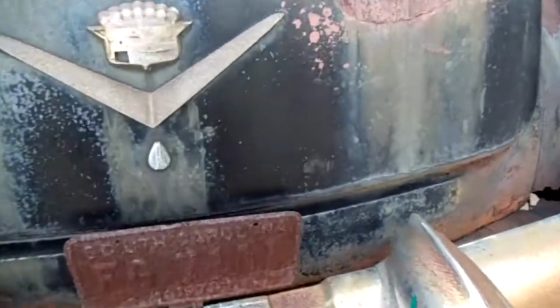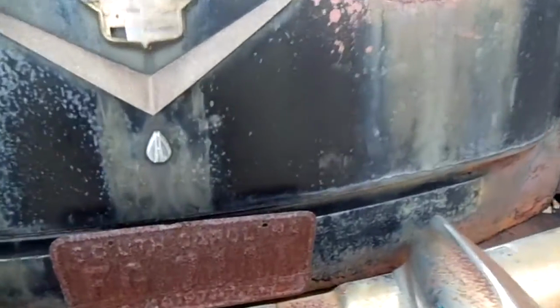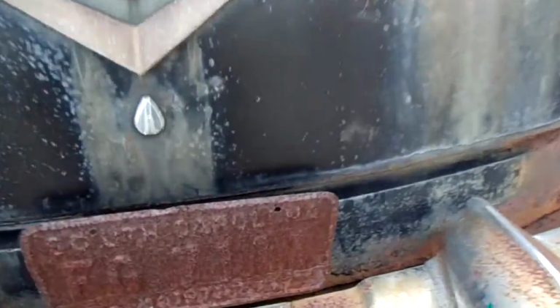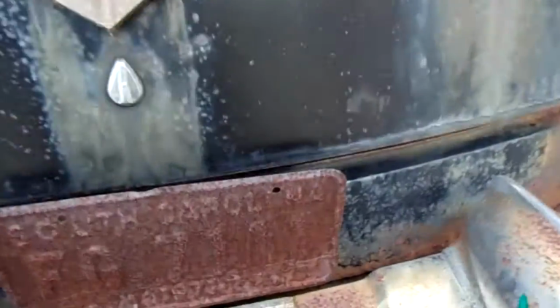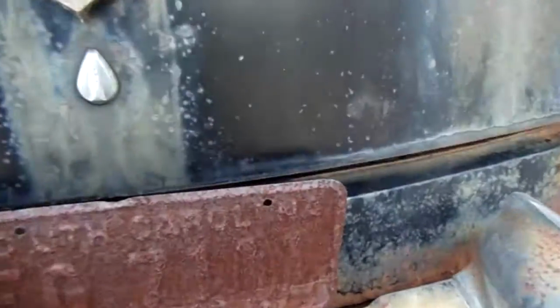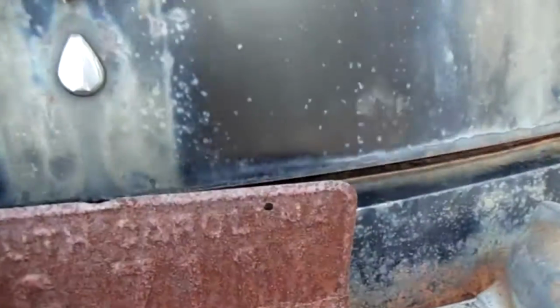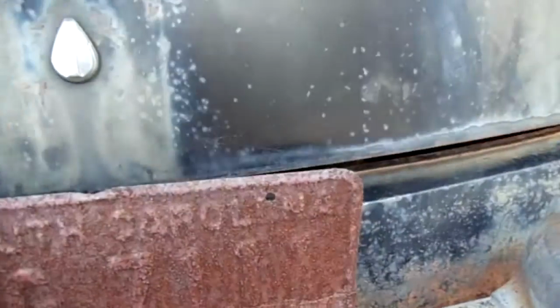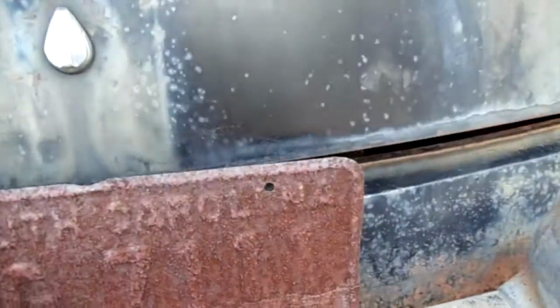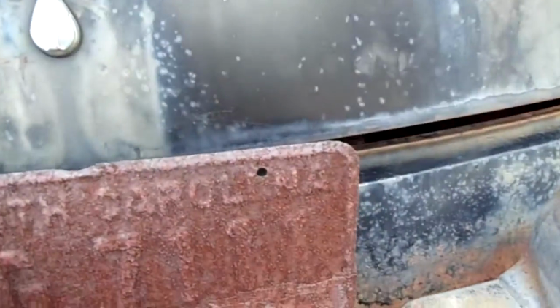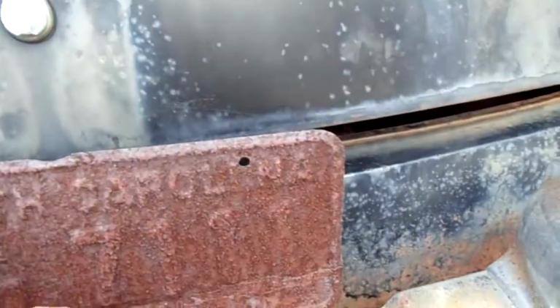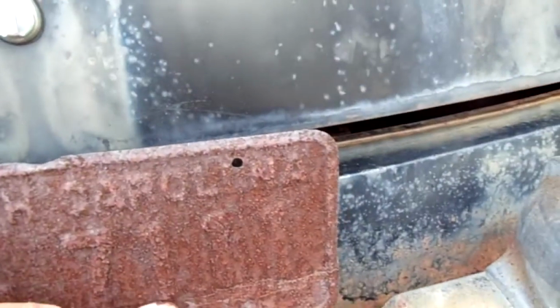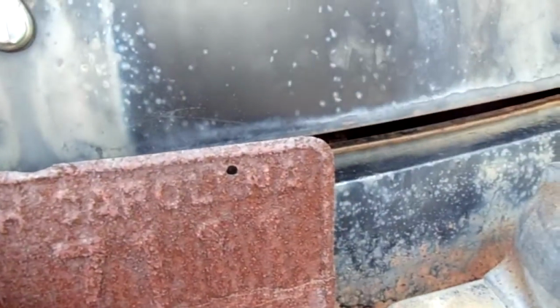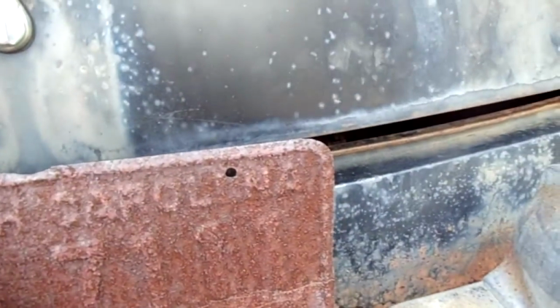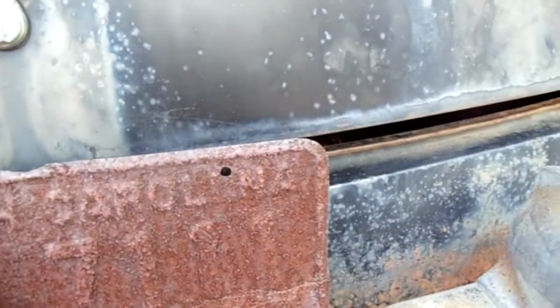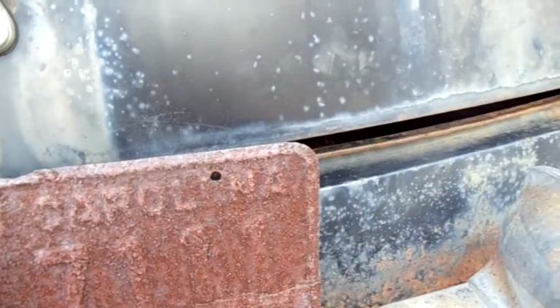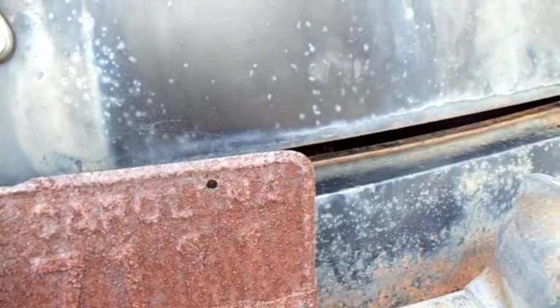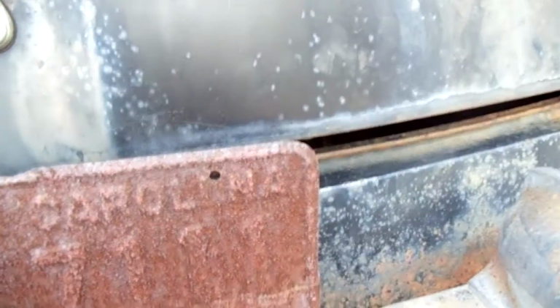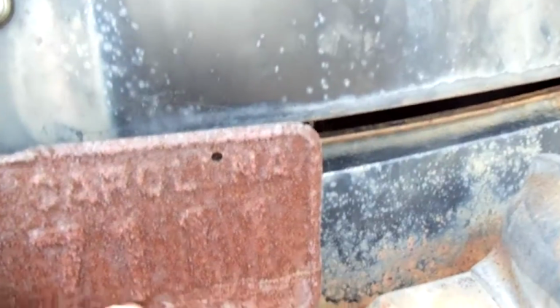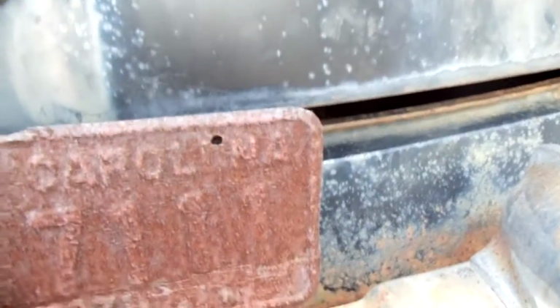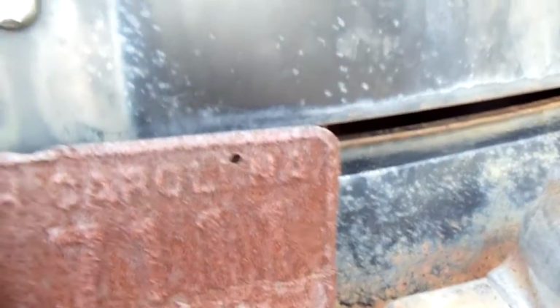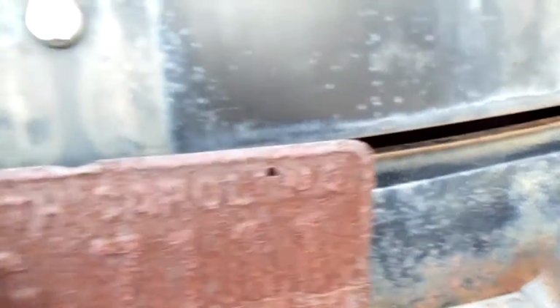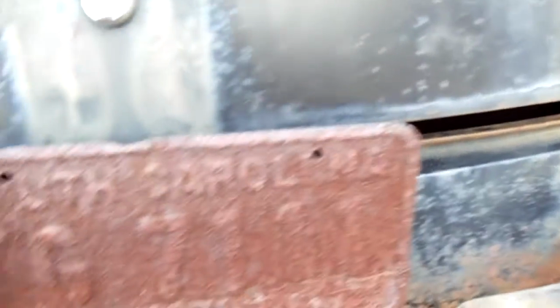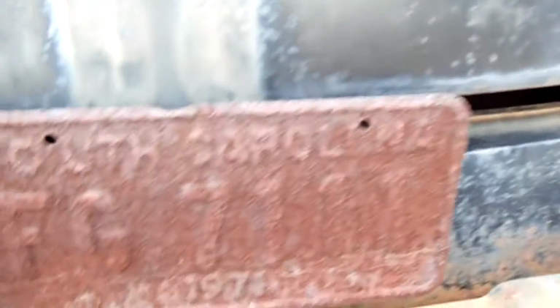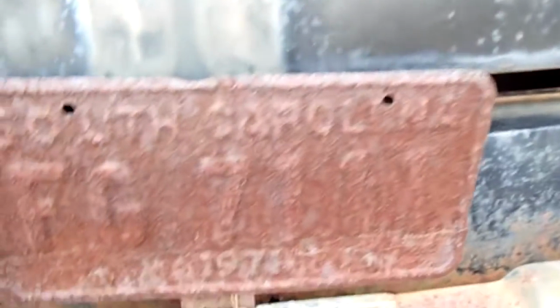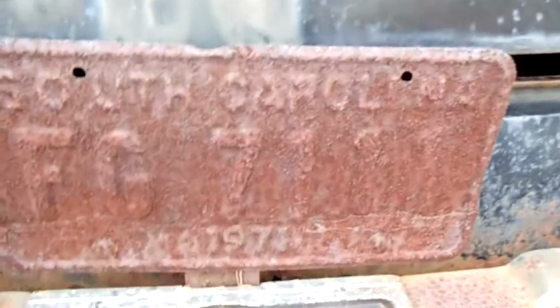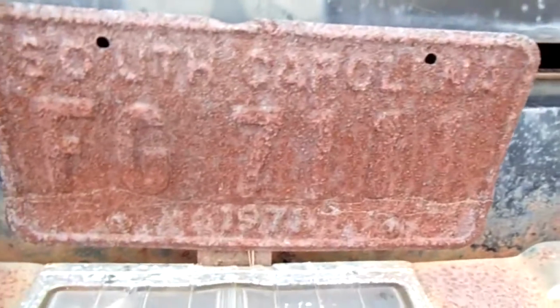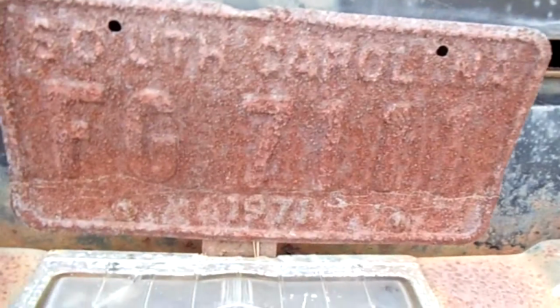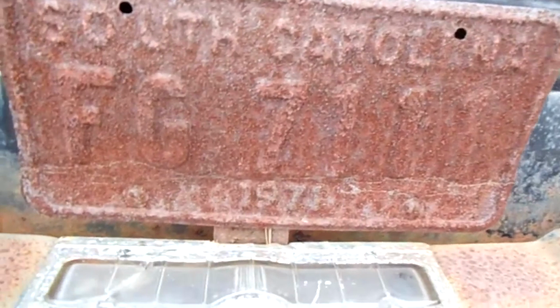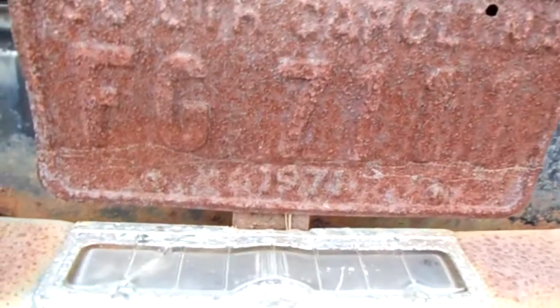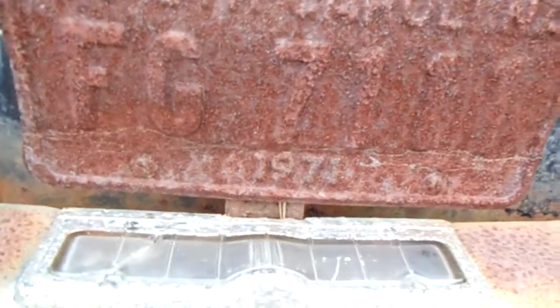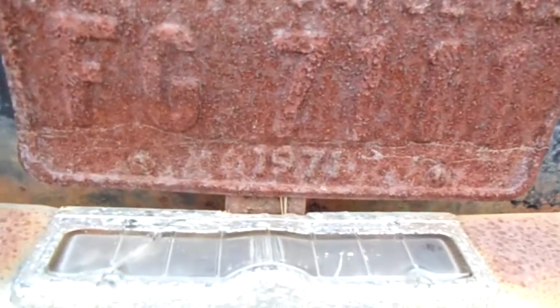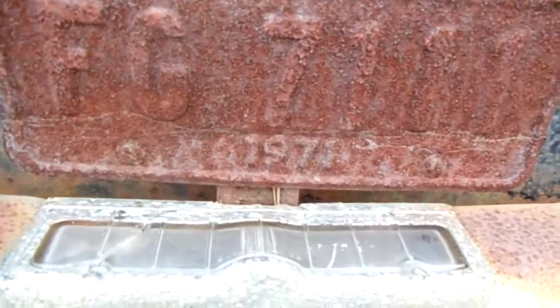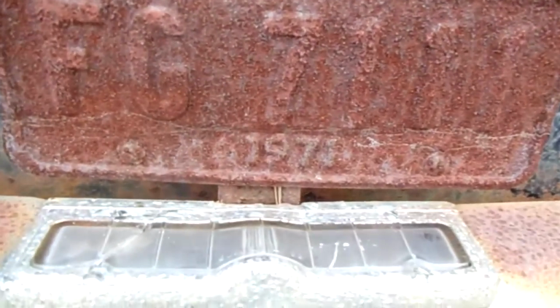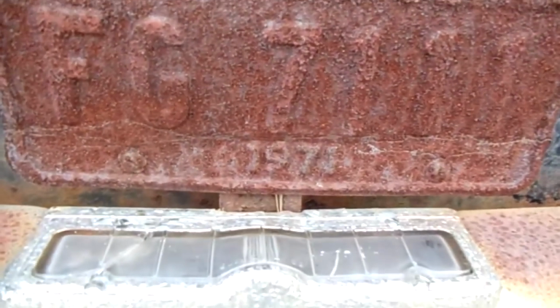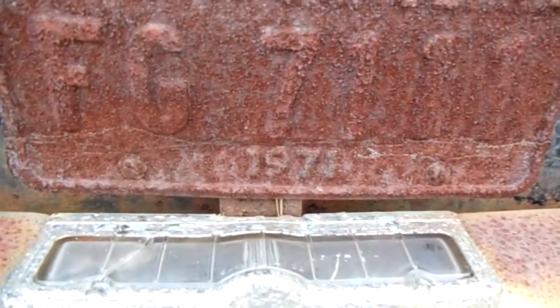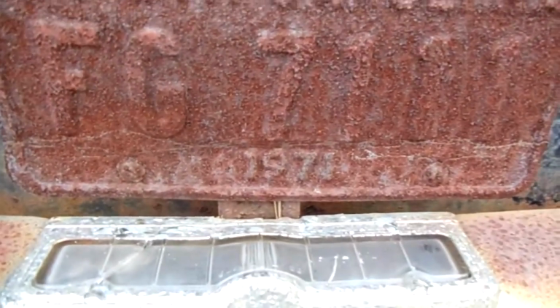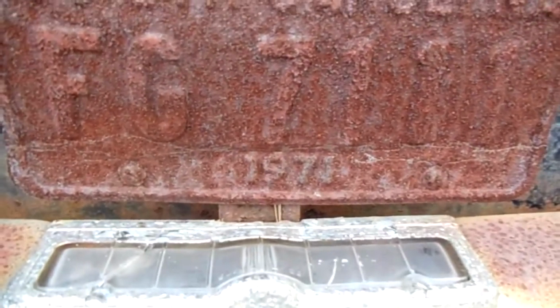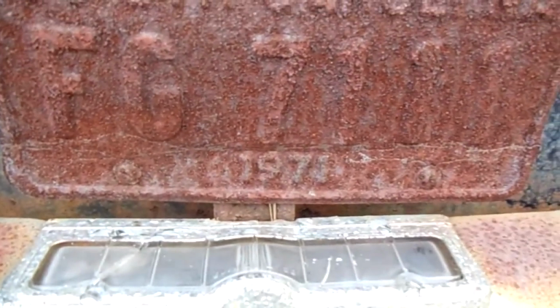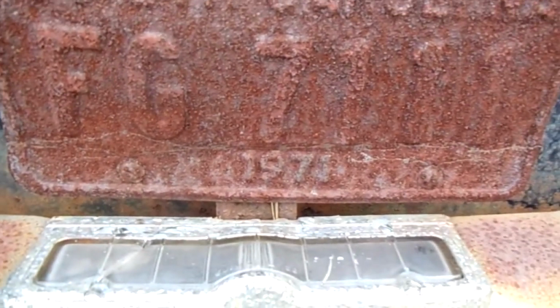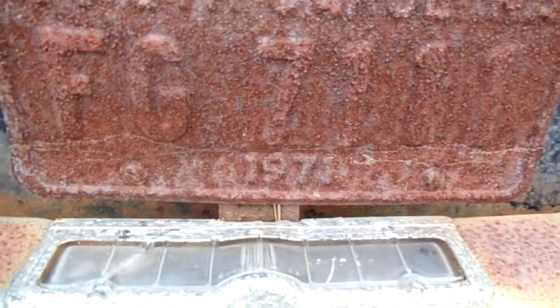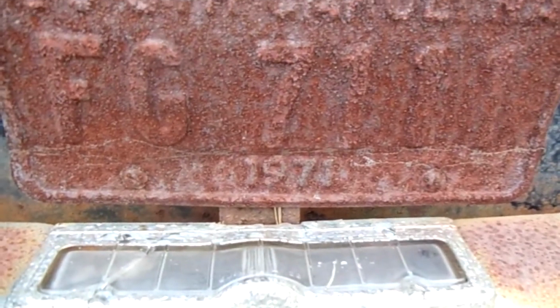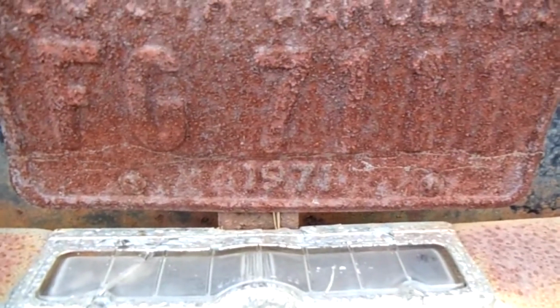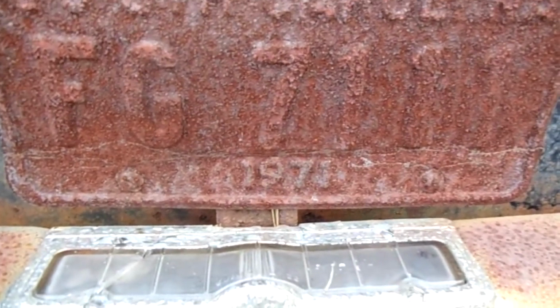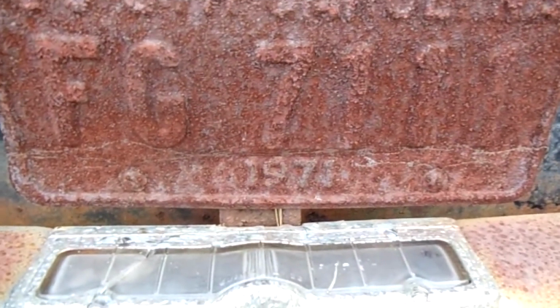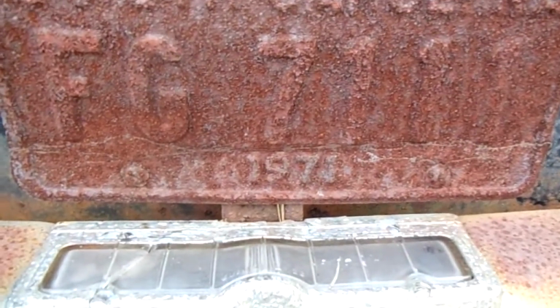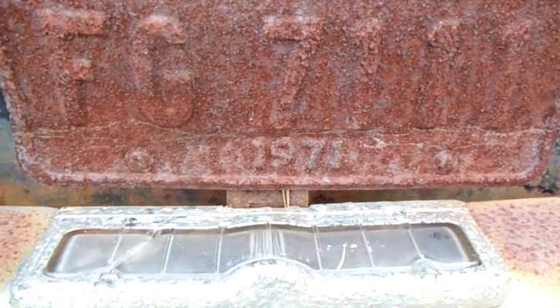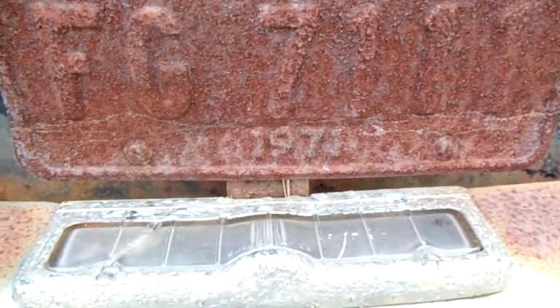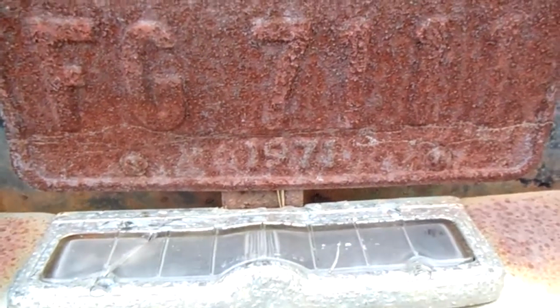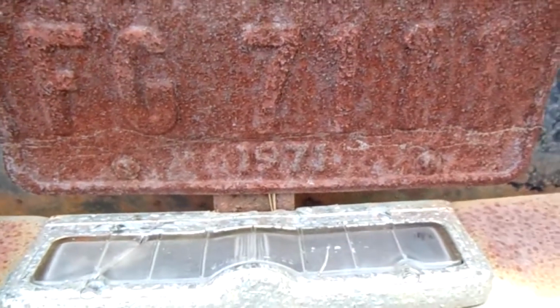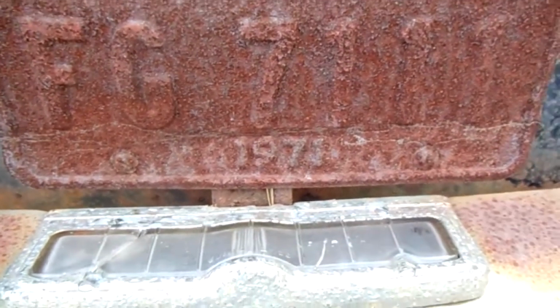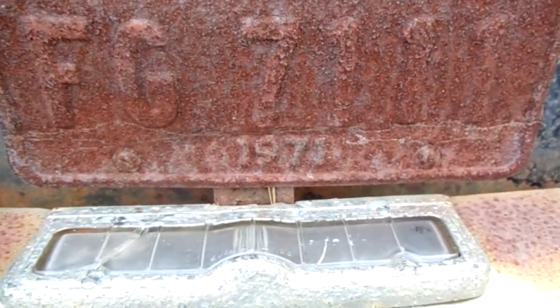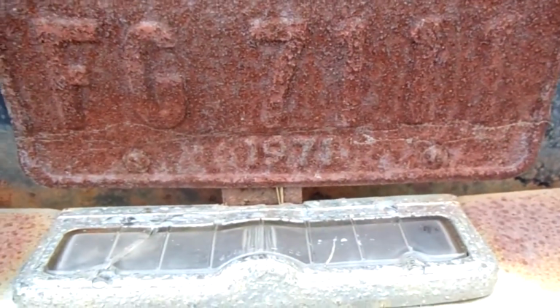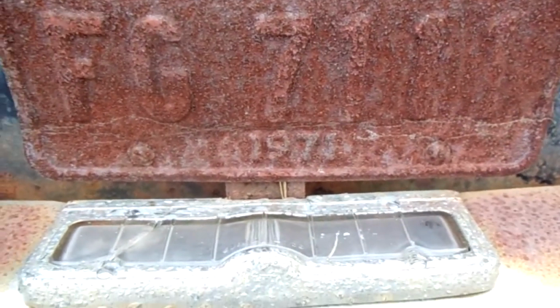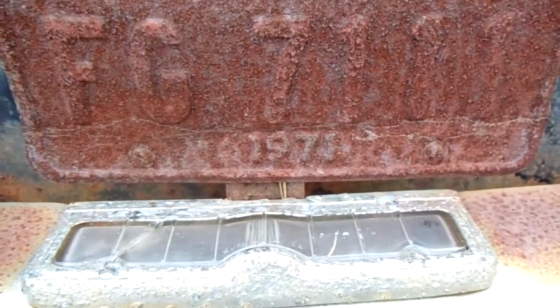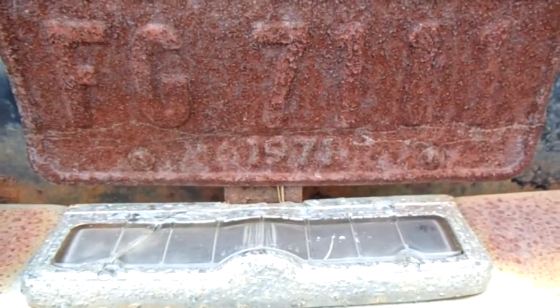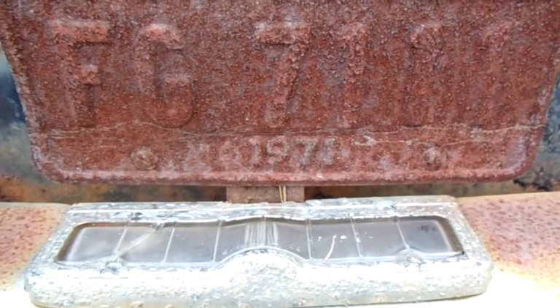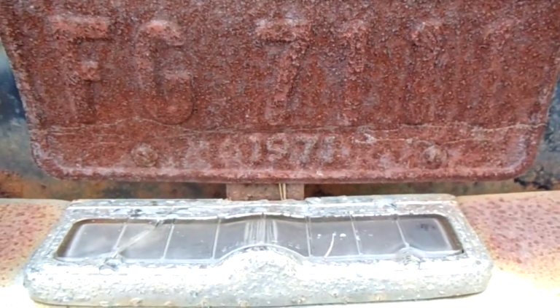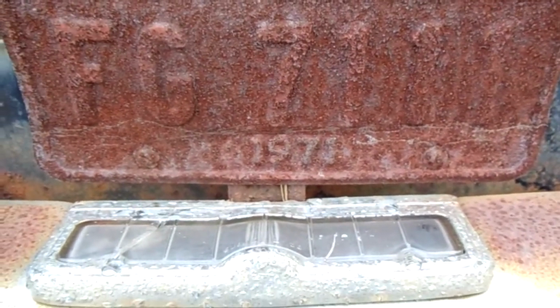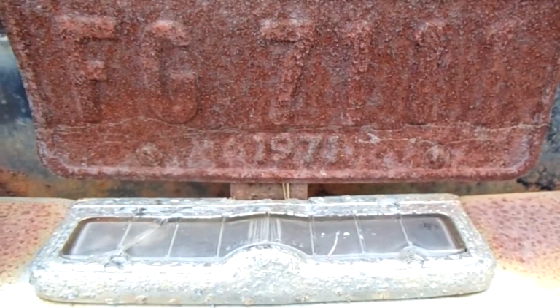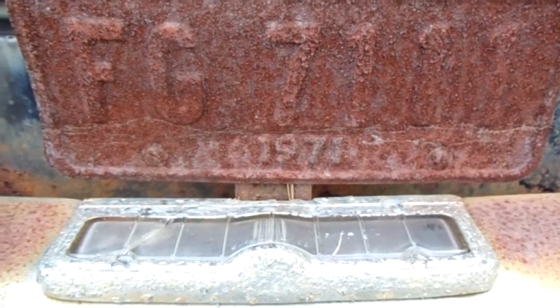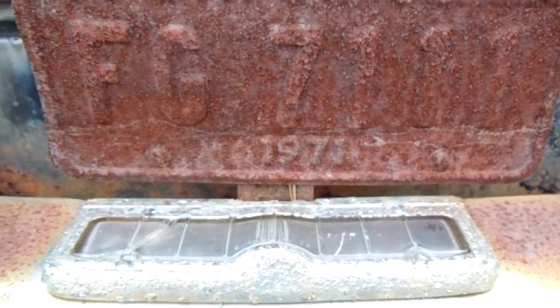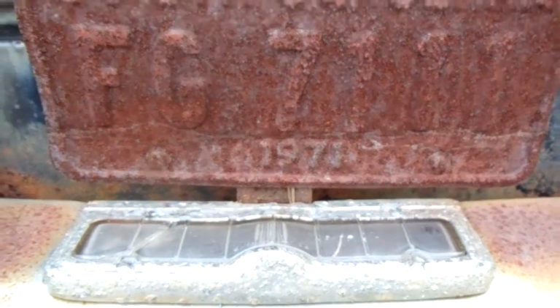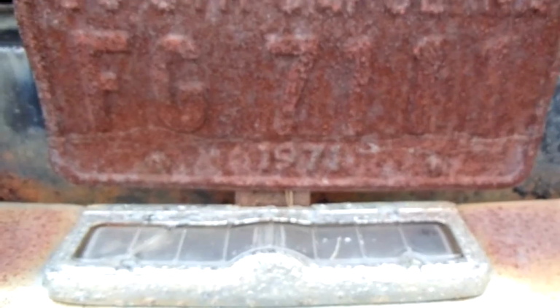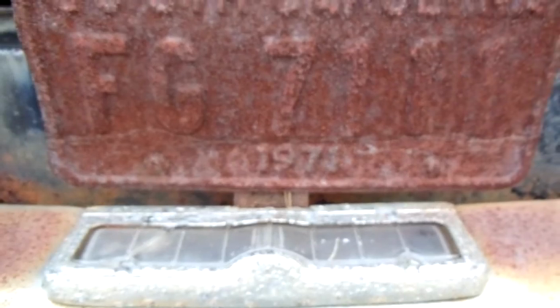That's what that plate says: 1971 — last time it was tagged.